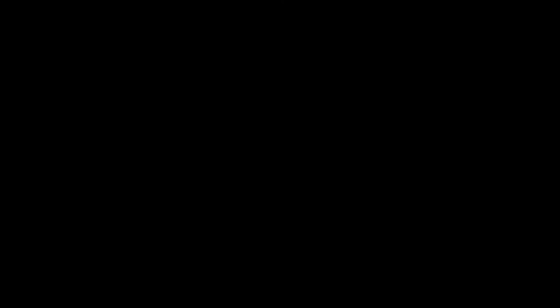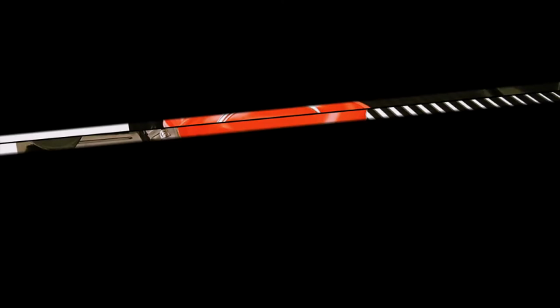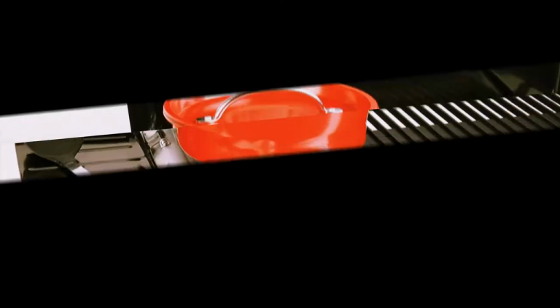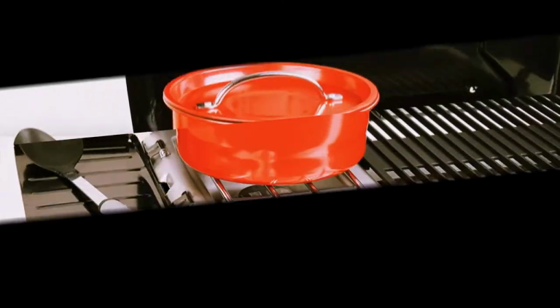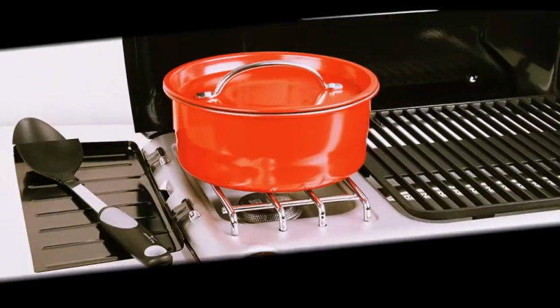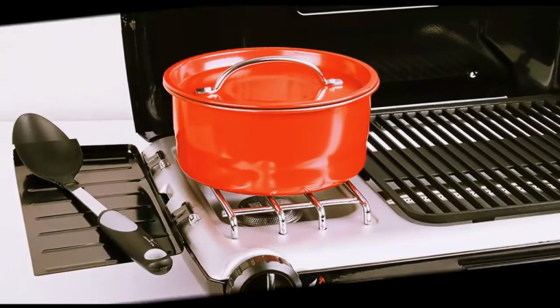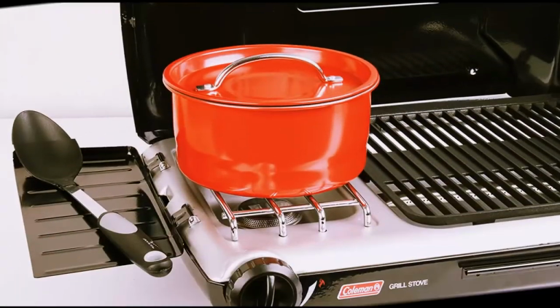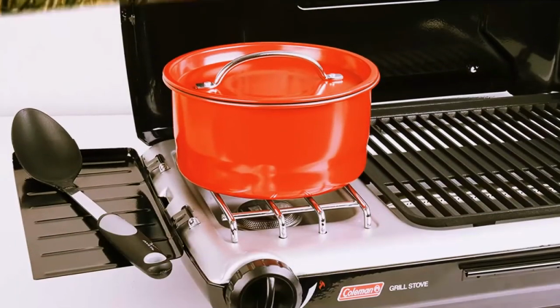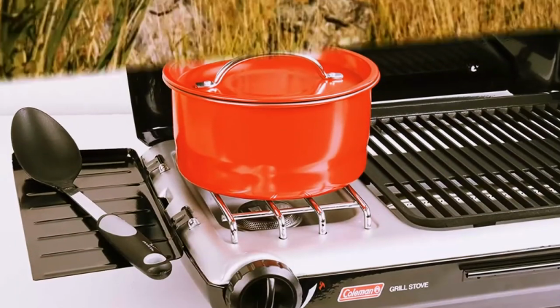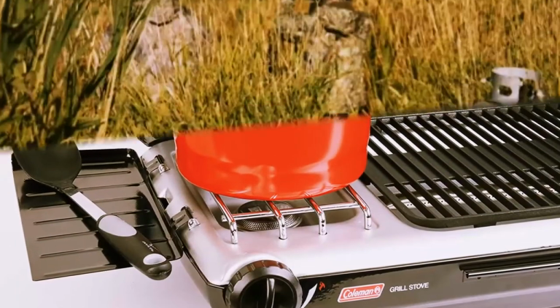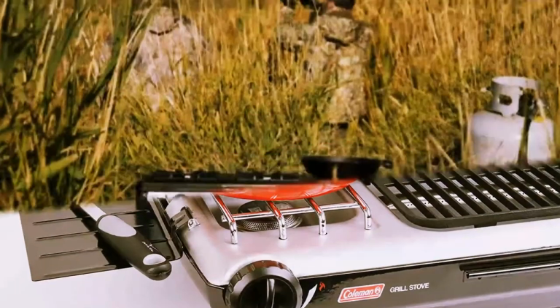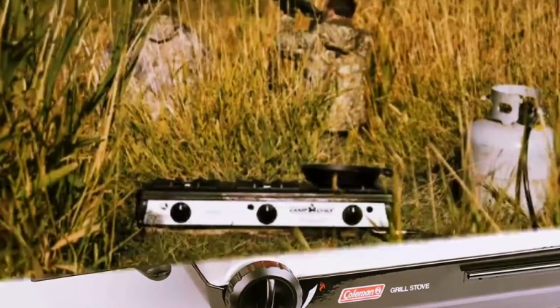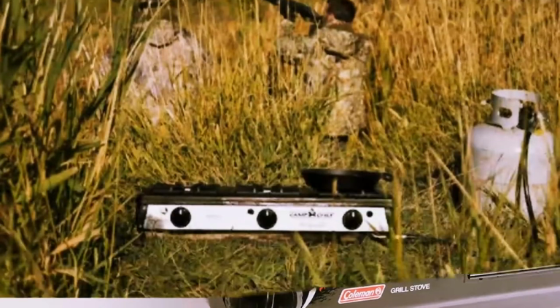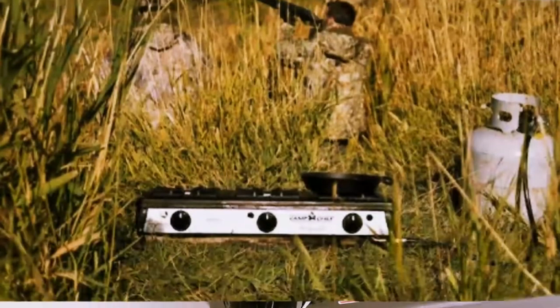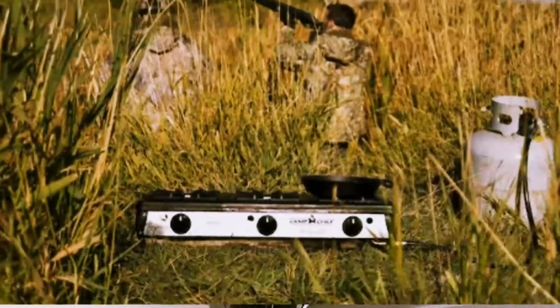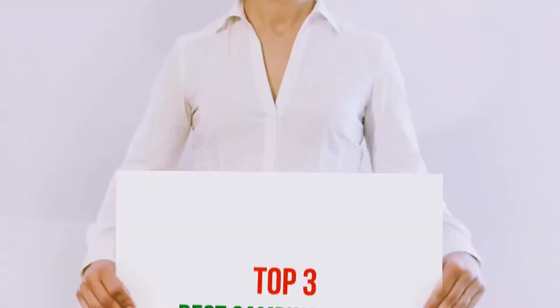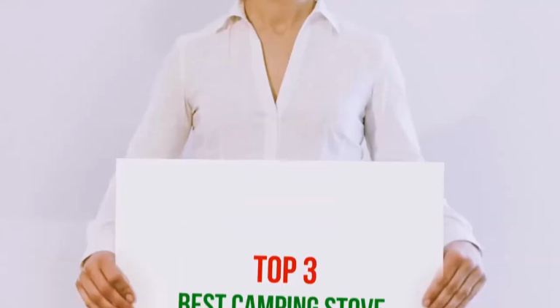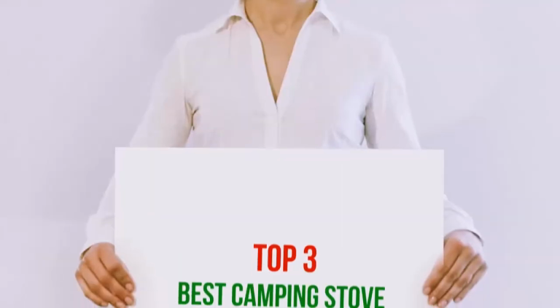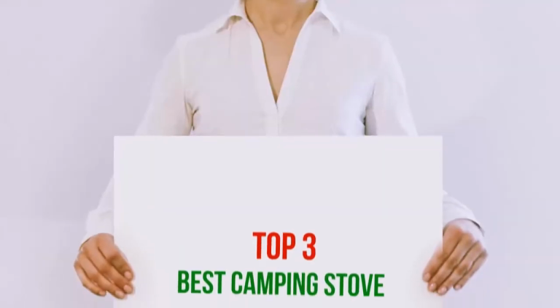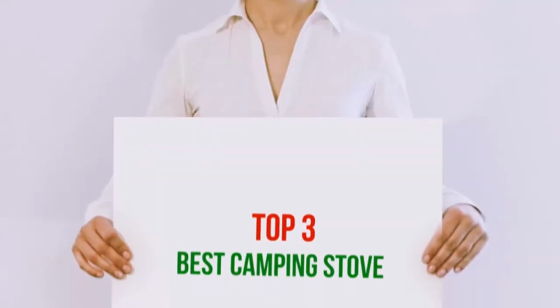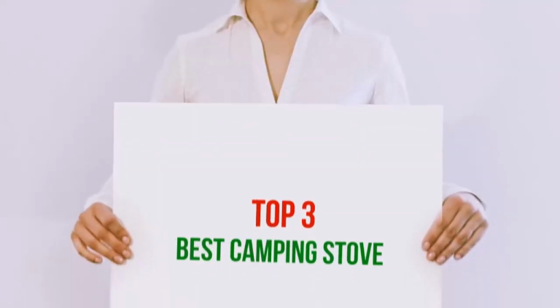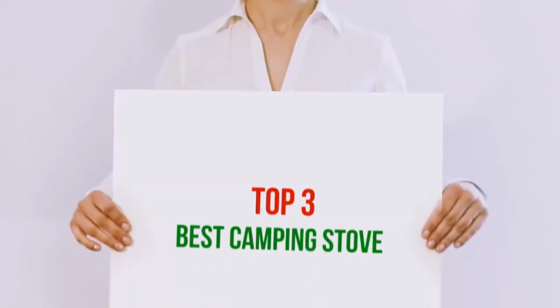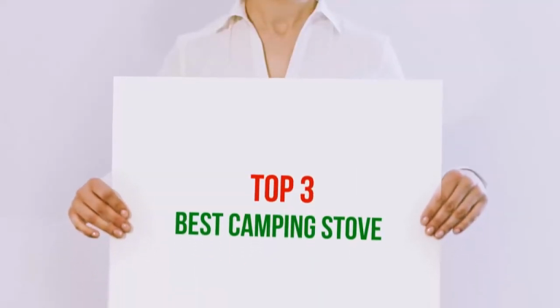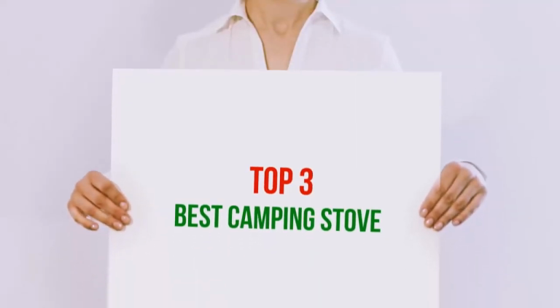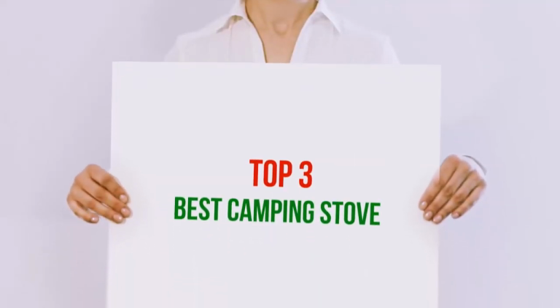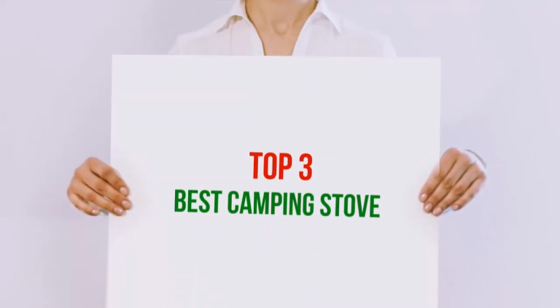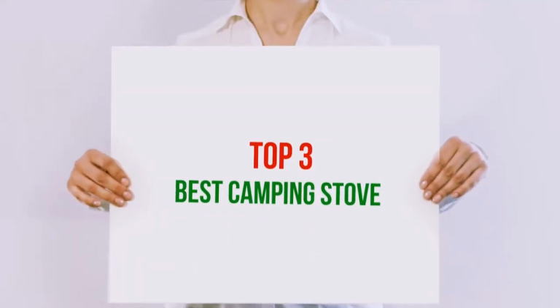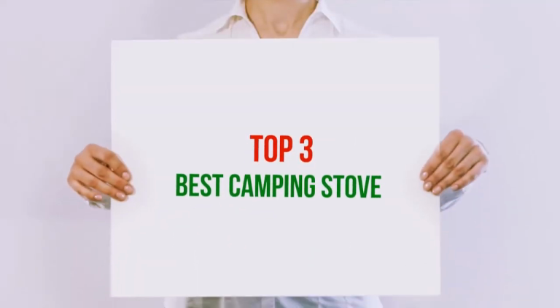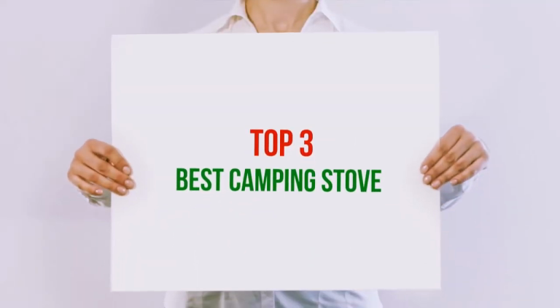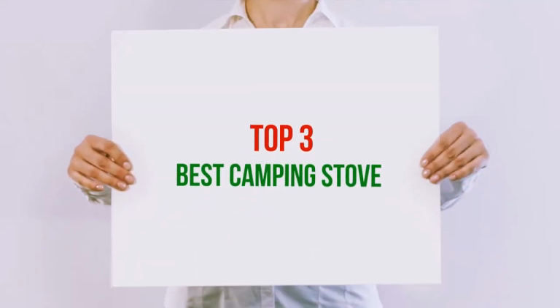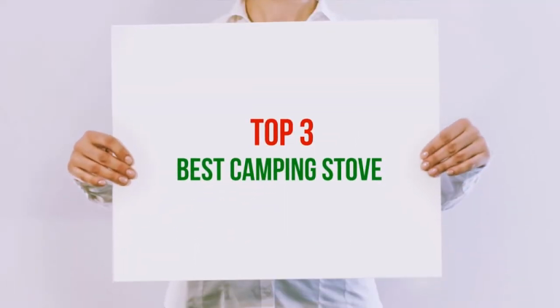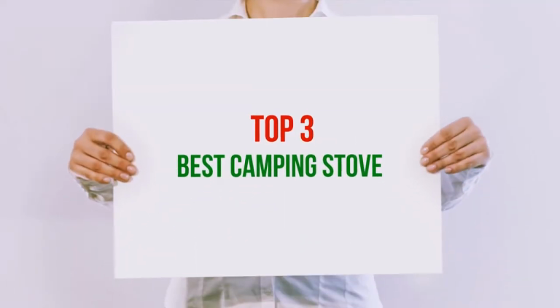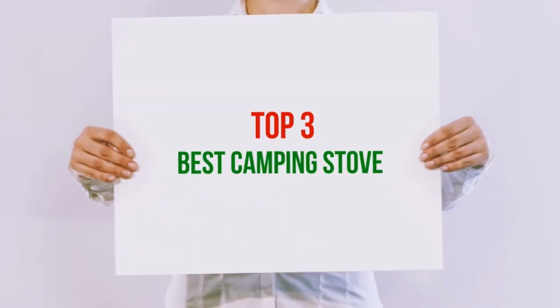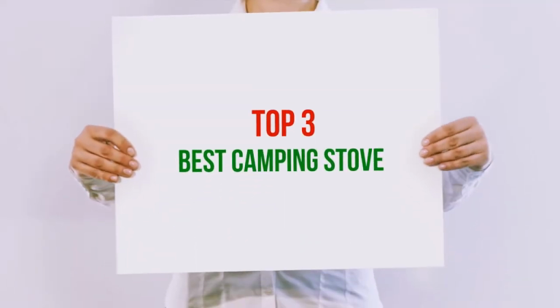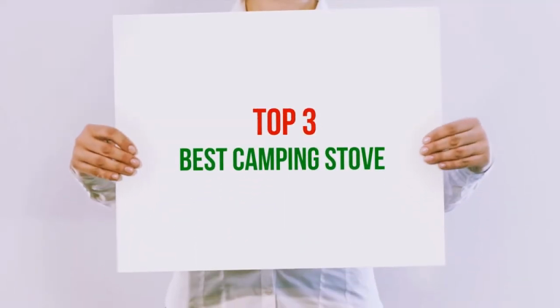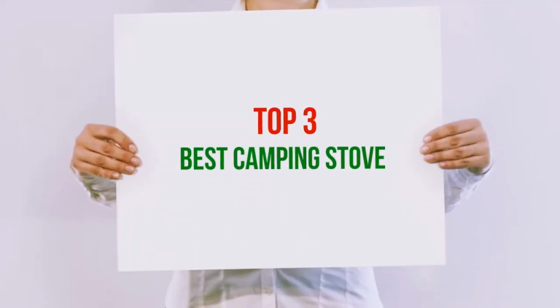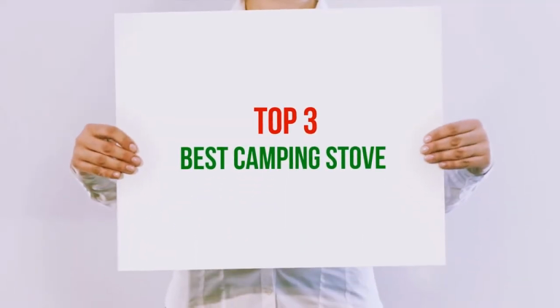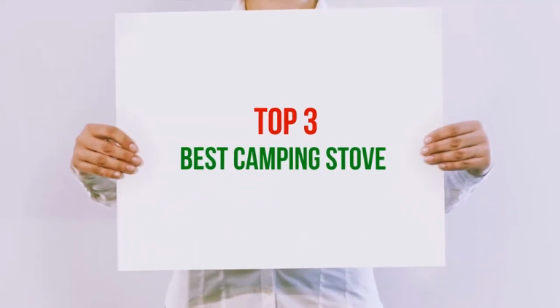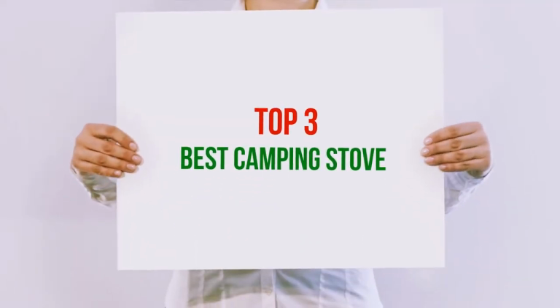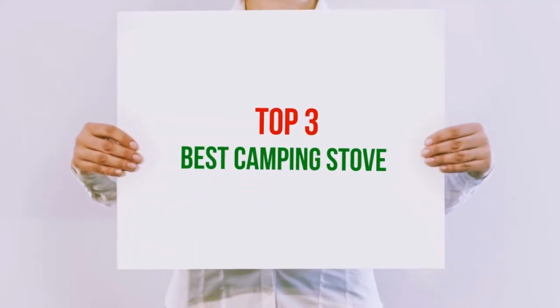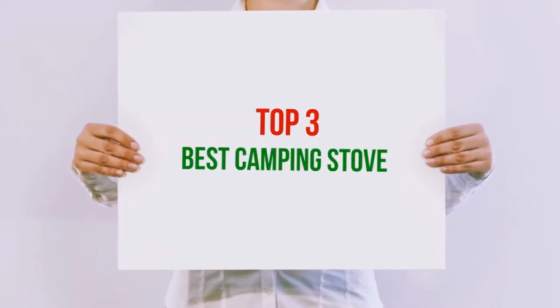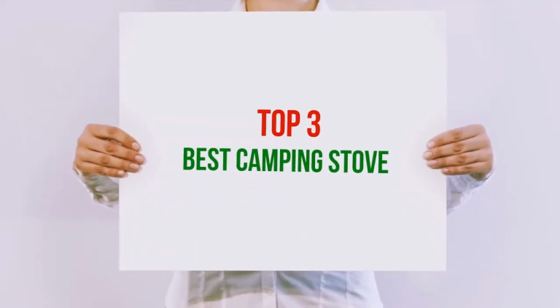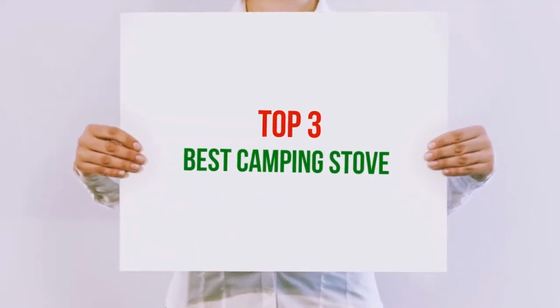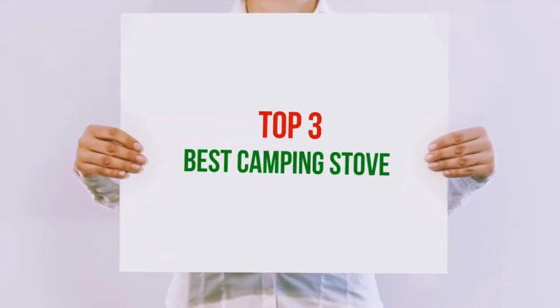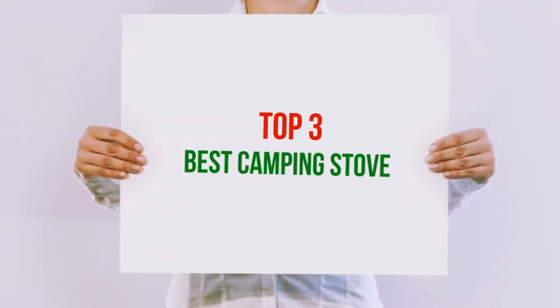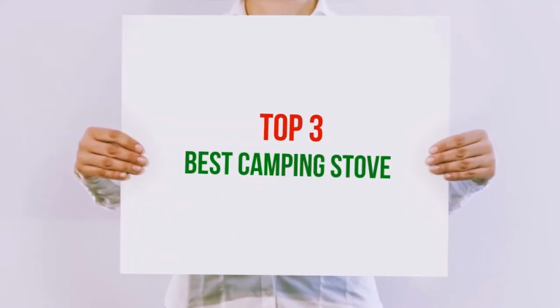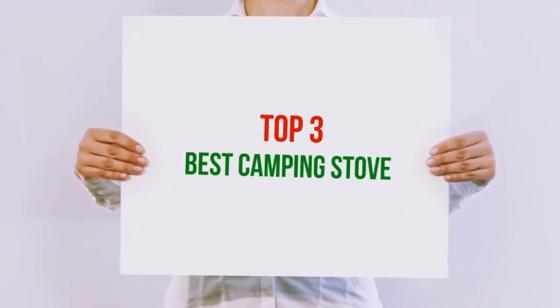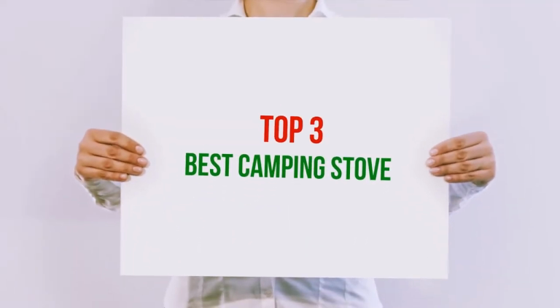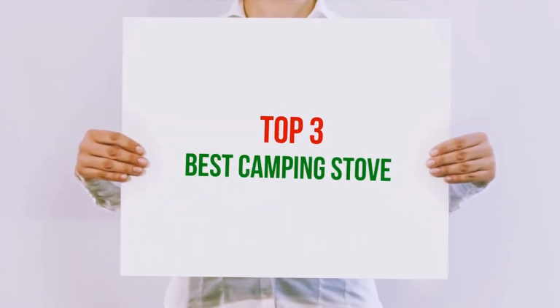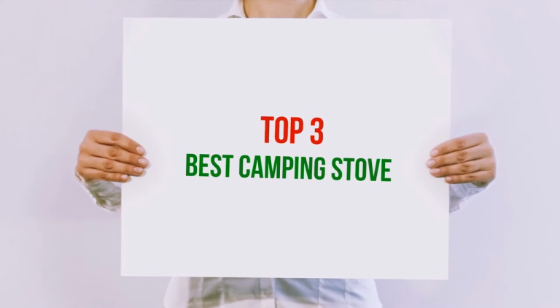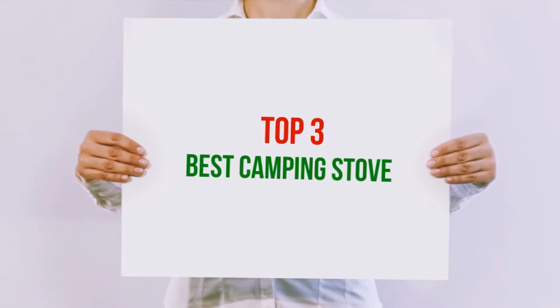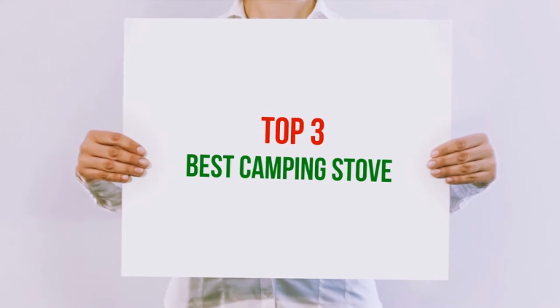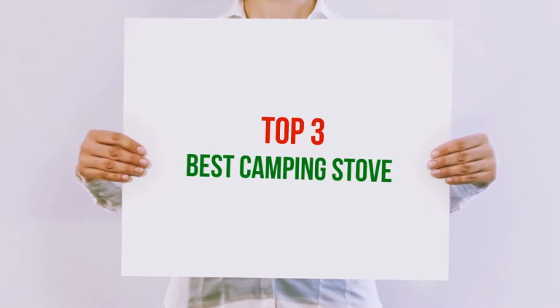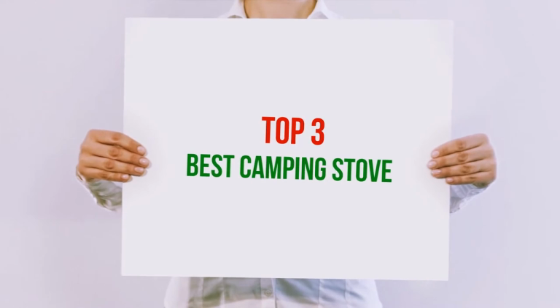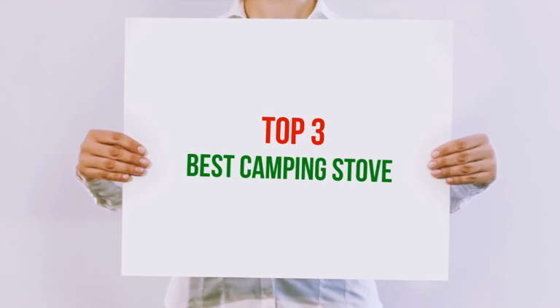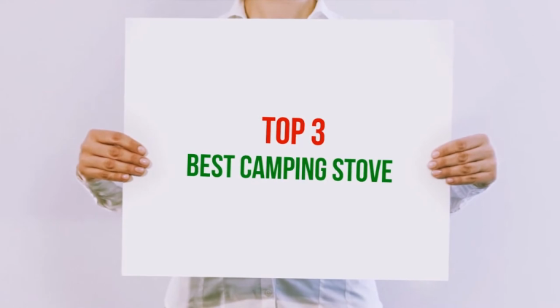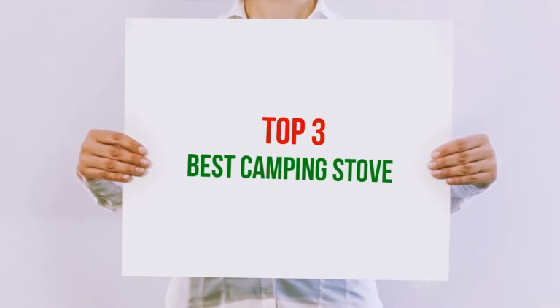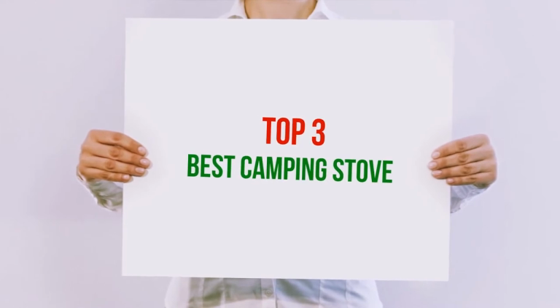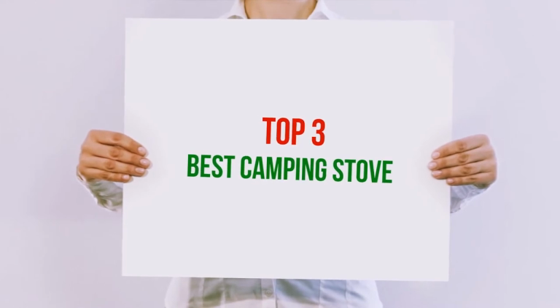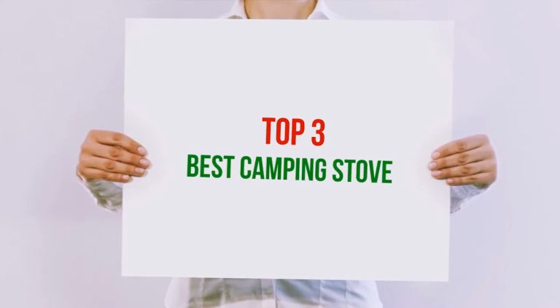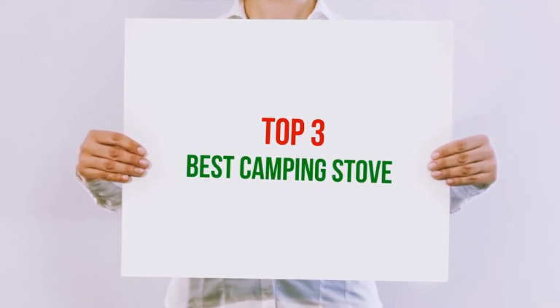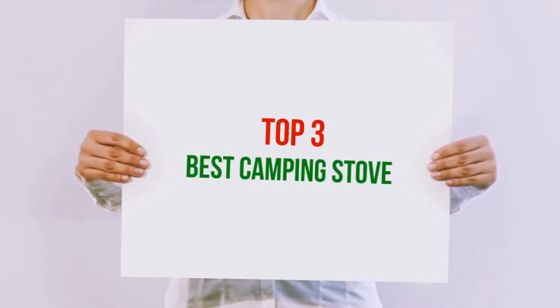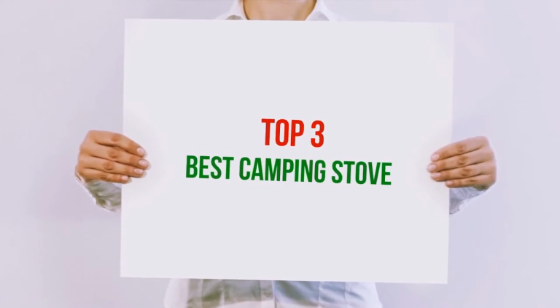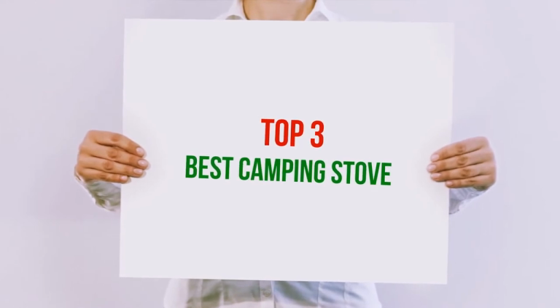Hi guys, welcome back to my channel. In today's video, we're gonna check out the Top 3 Best Camping Stoves.